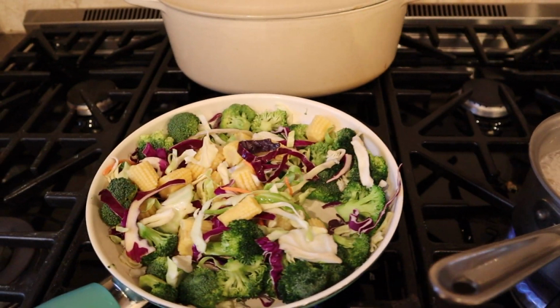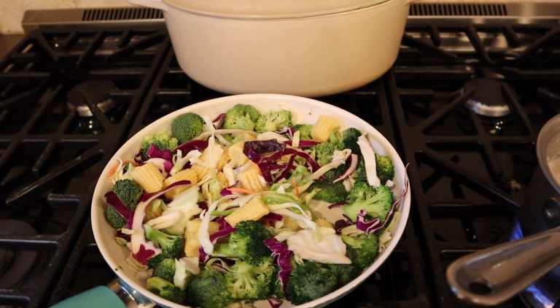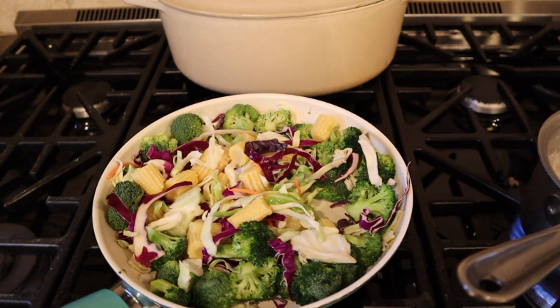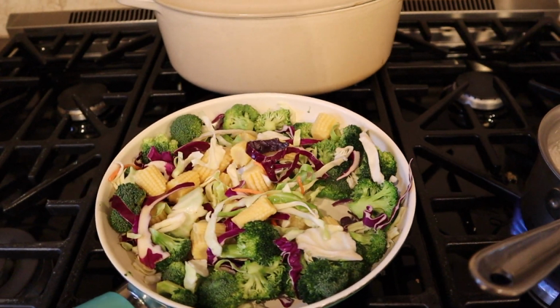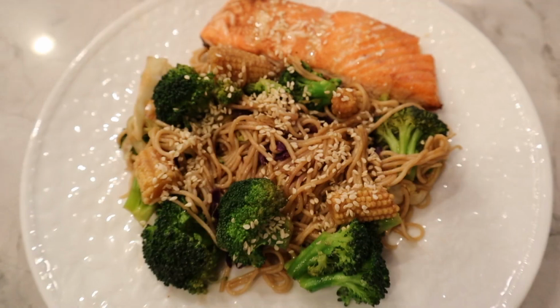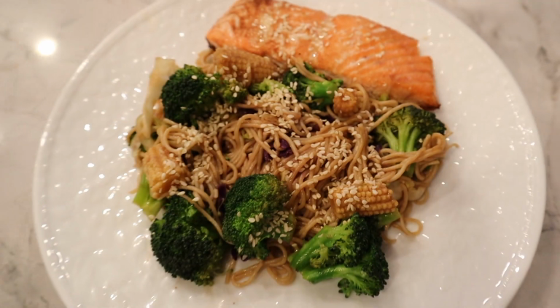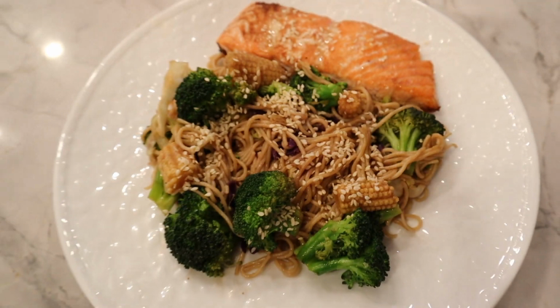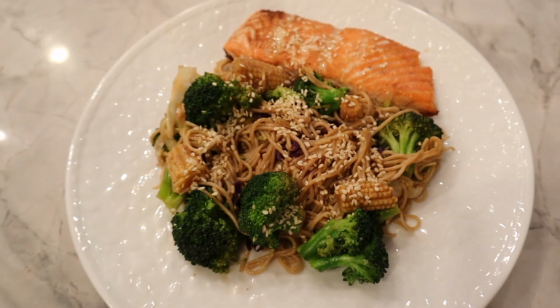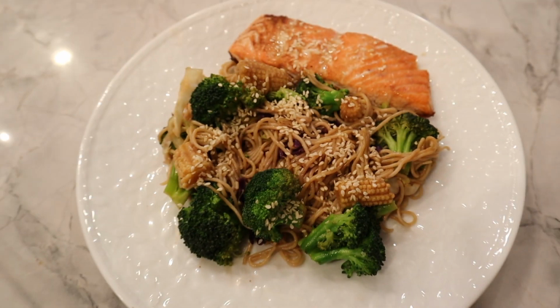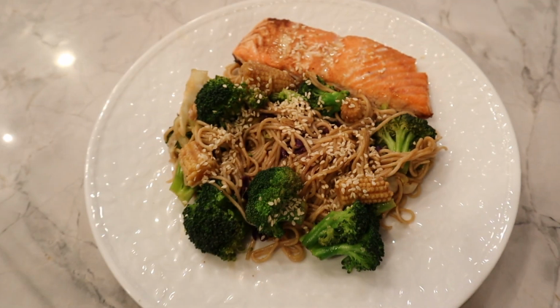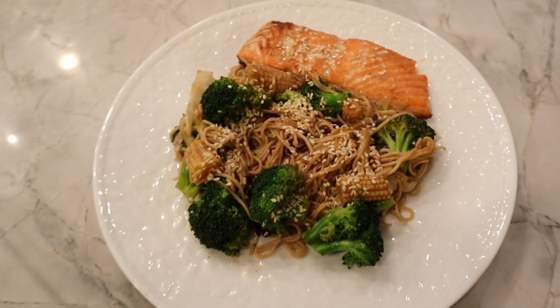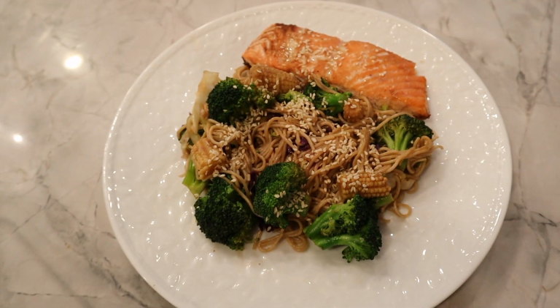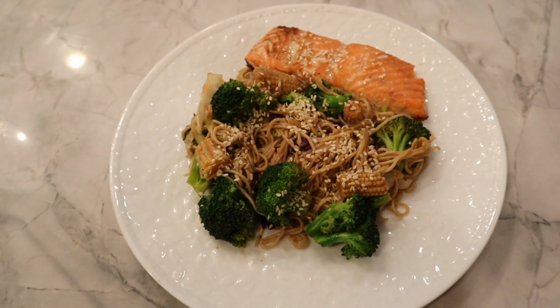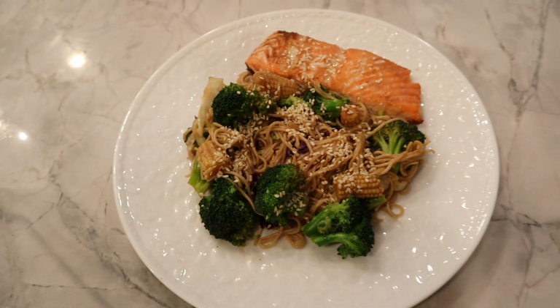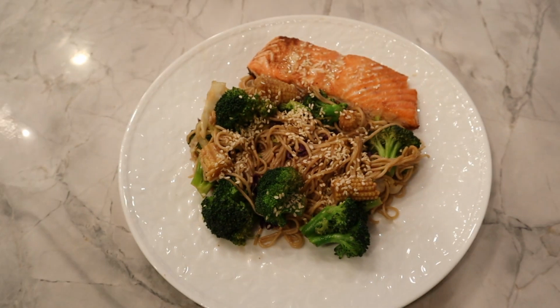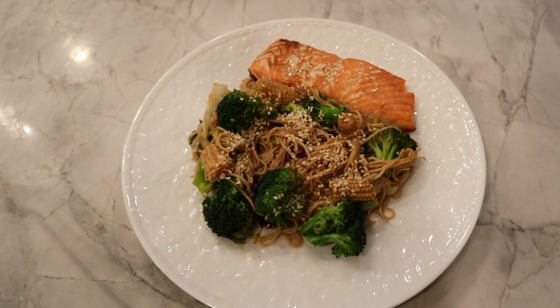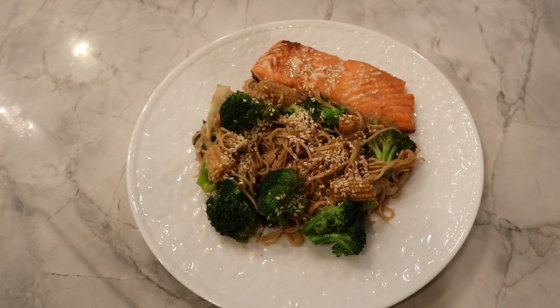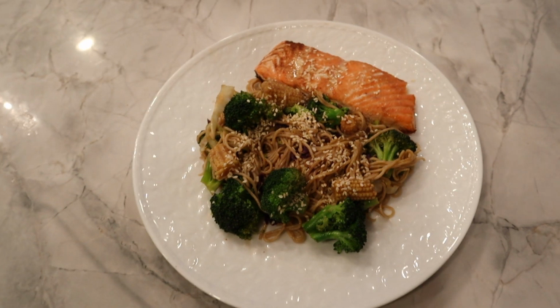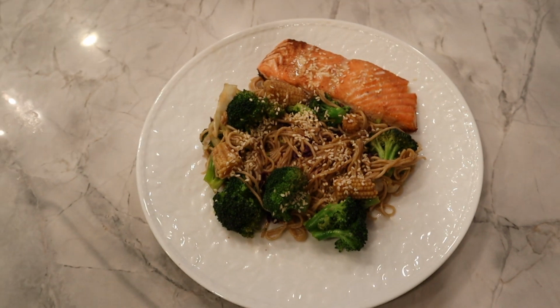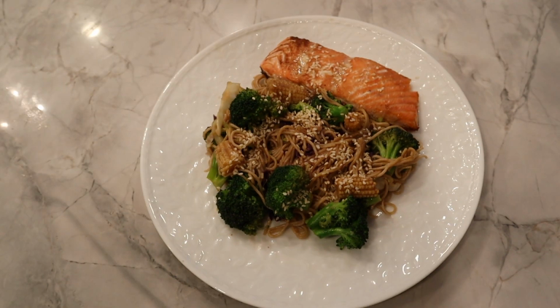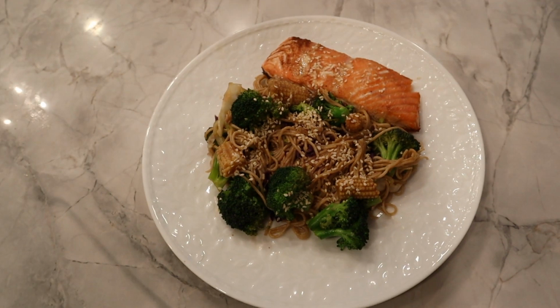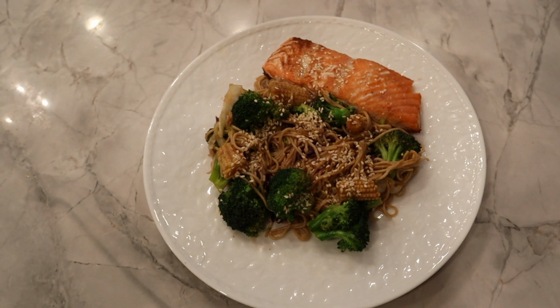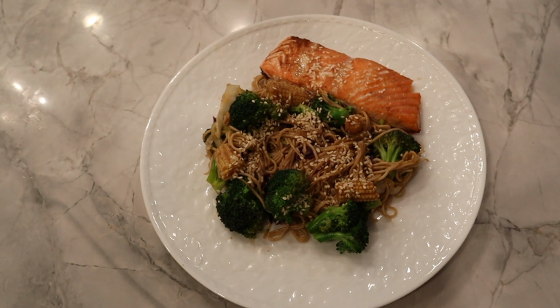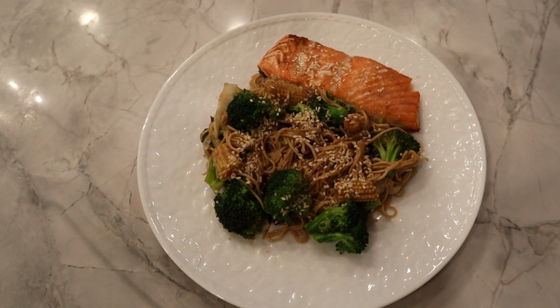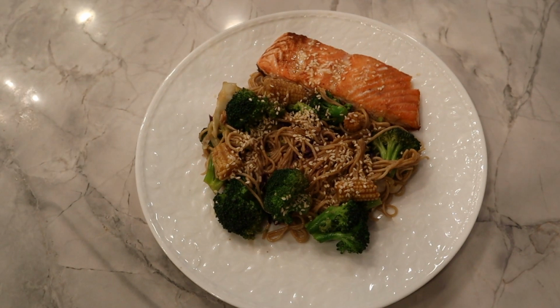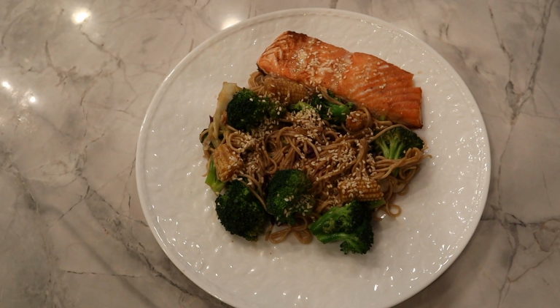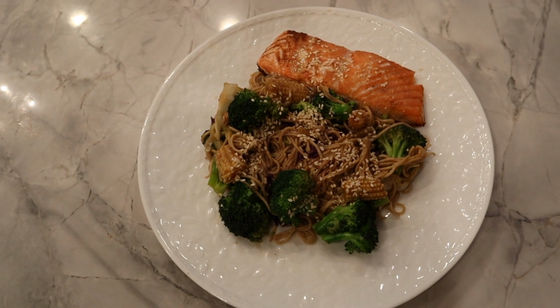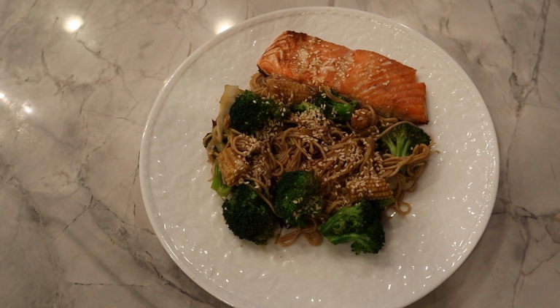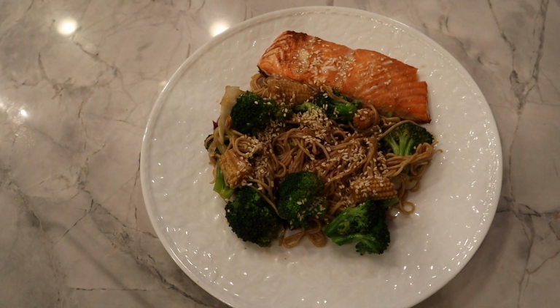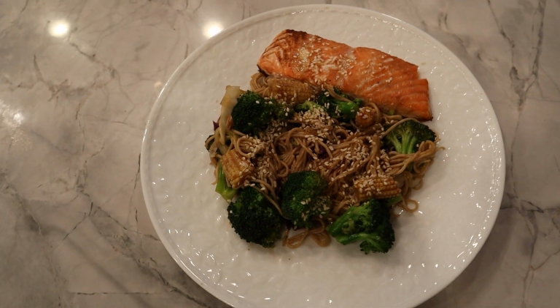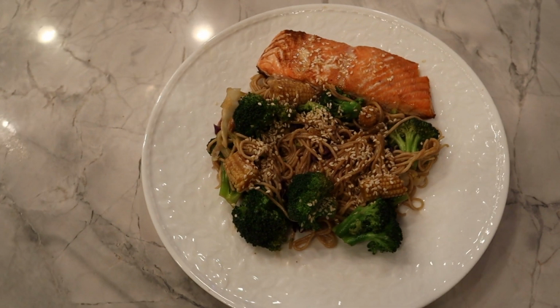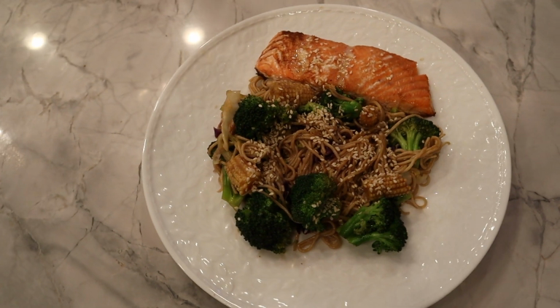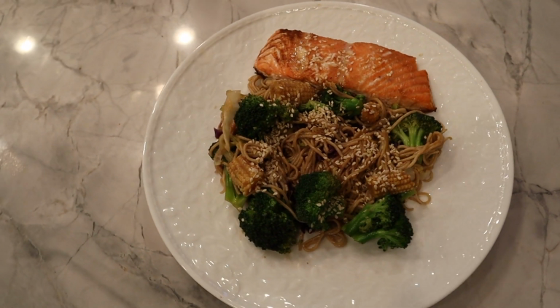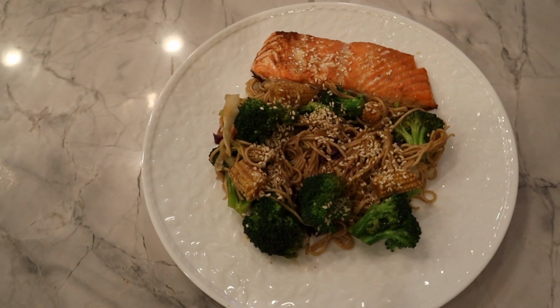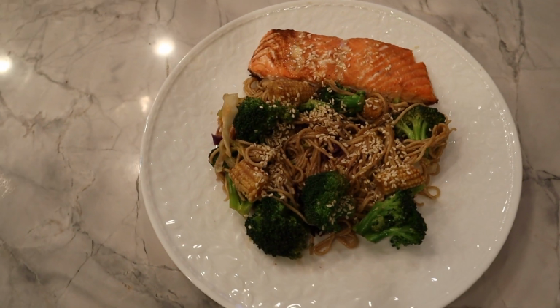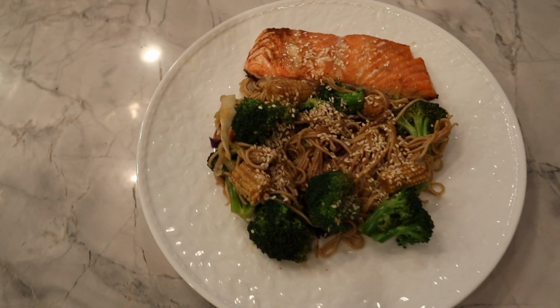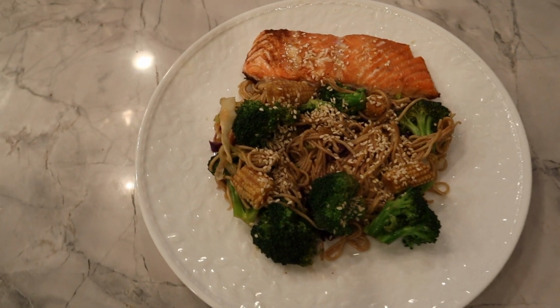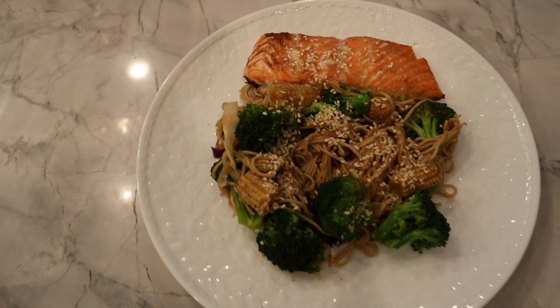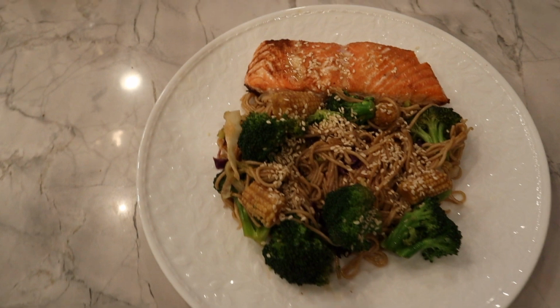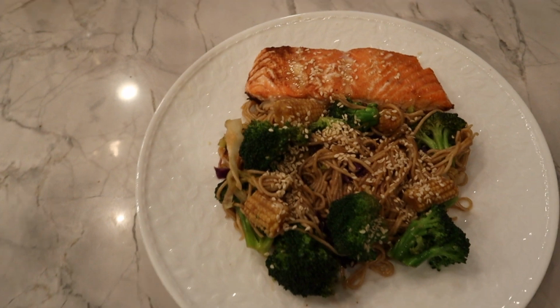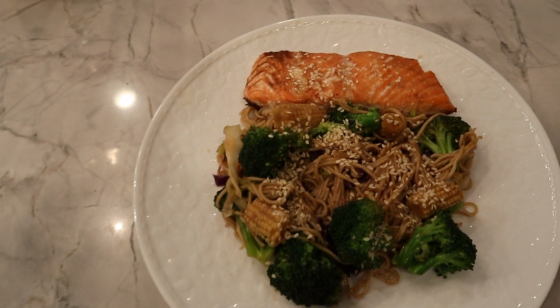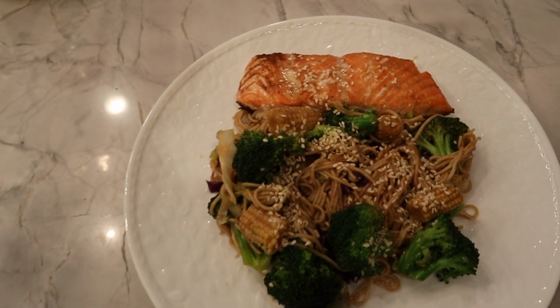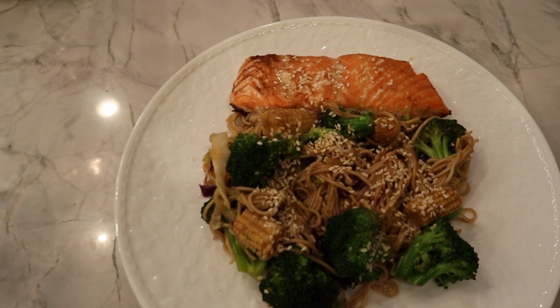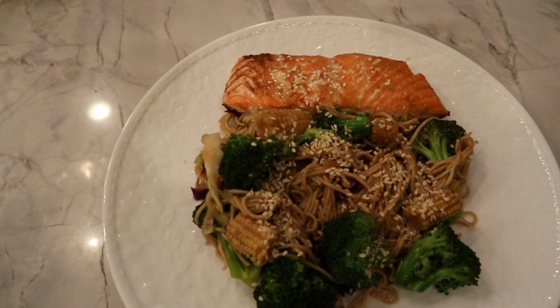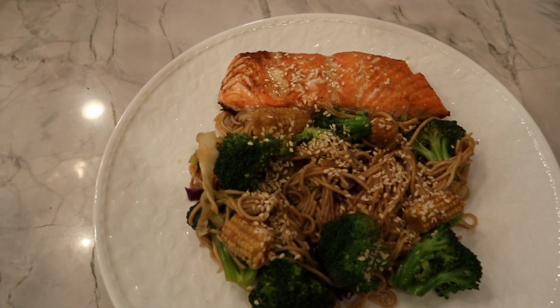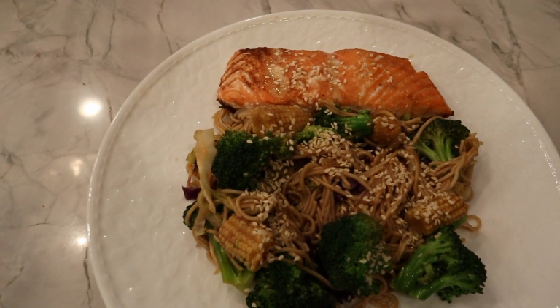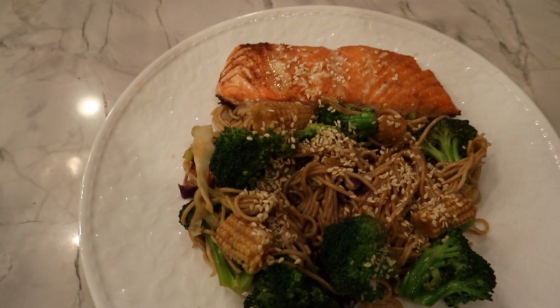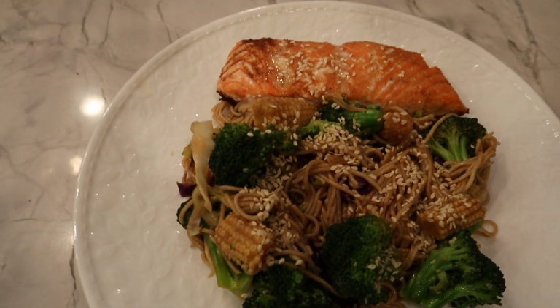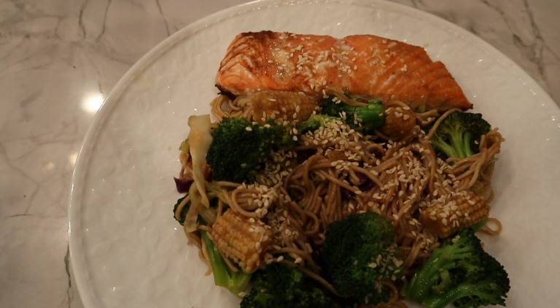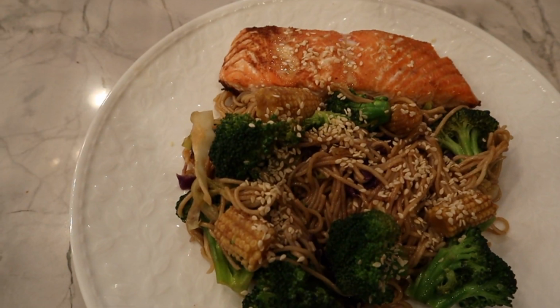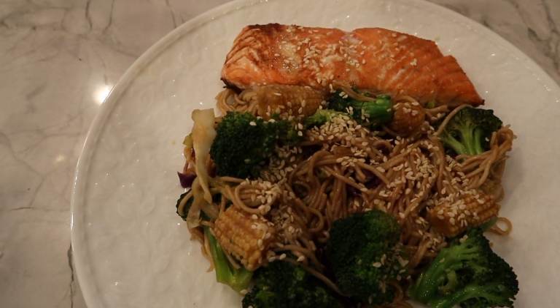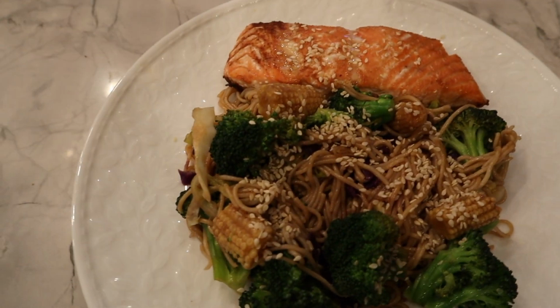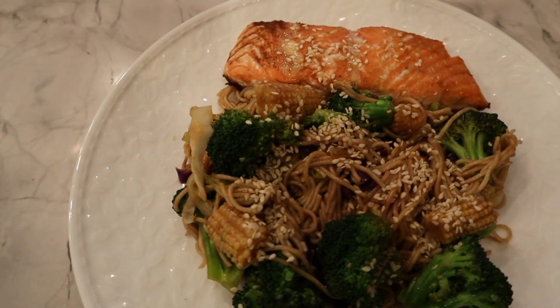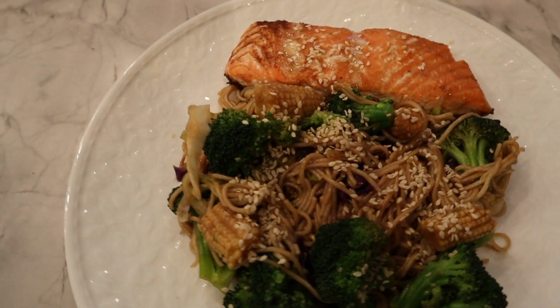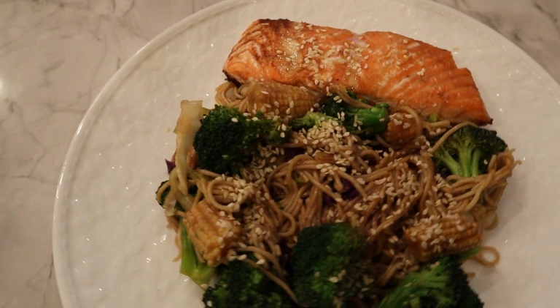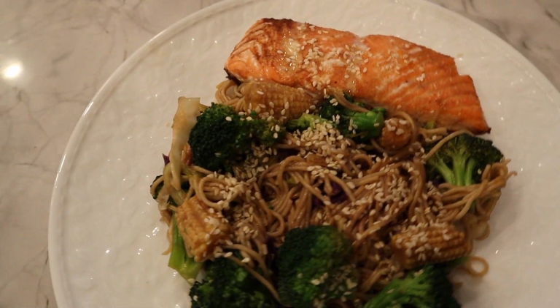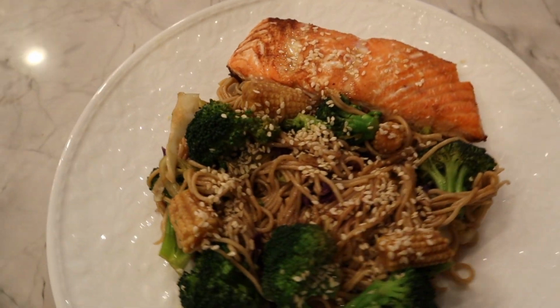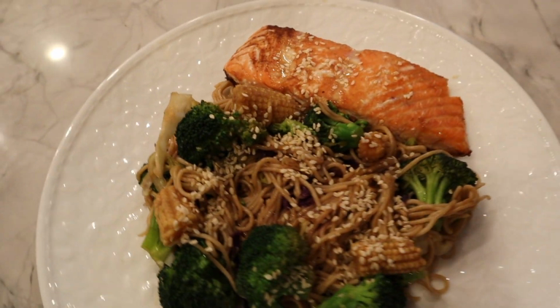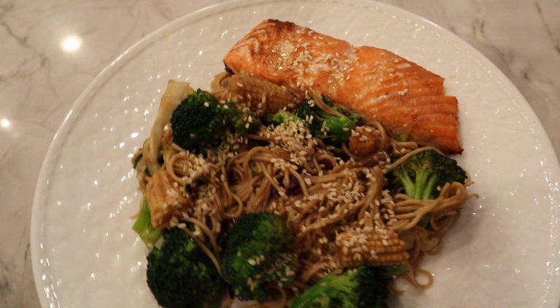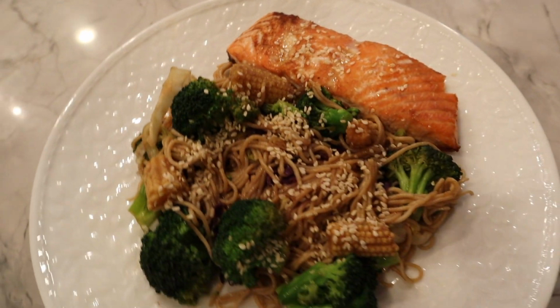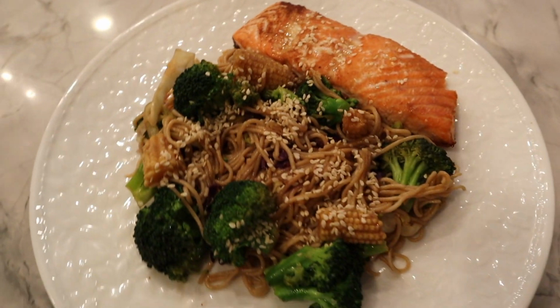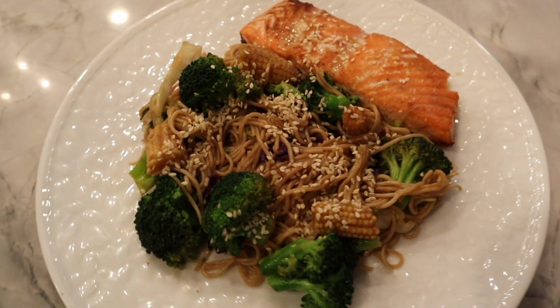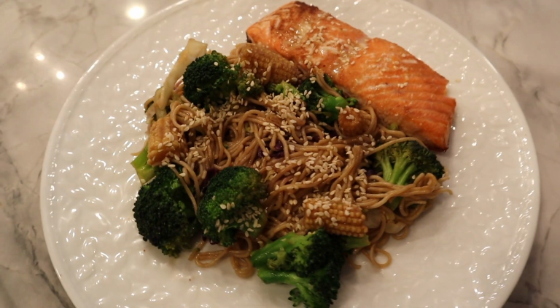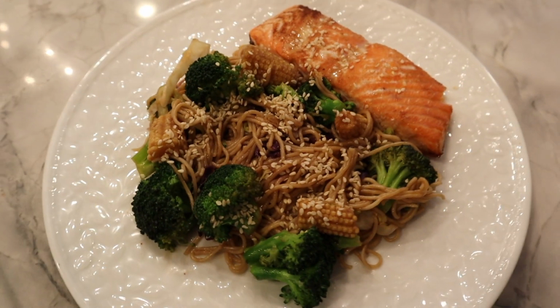And here's the finished plate. This is one of our favorite meals. It's so delicious and easy.